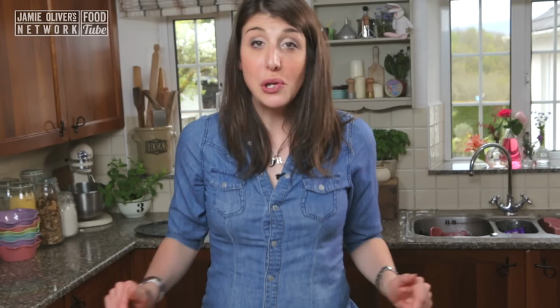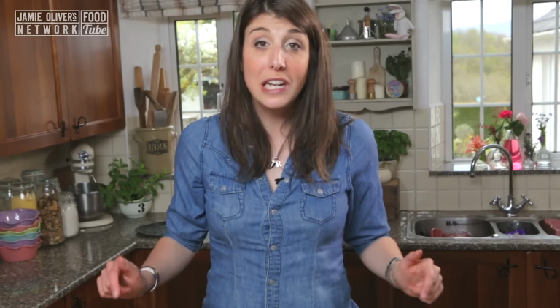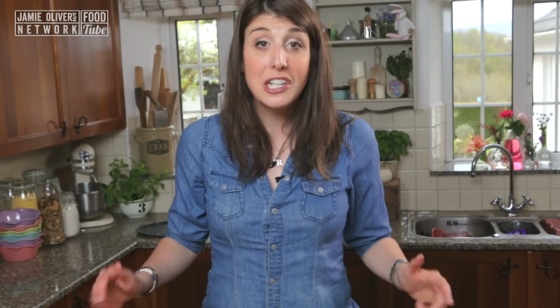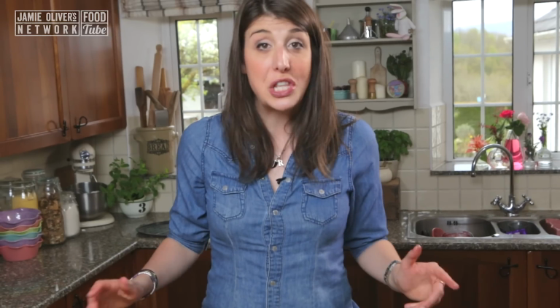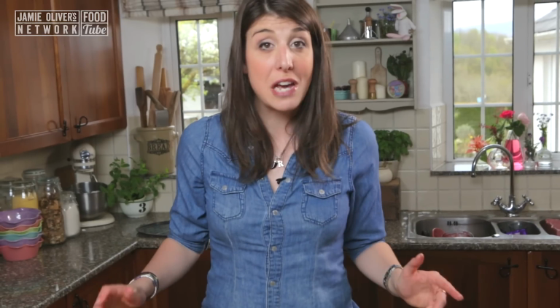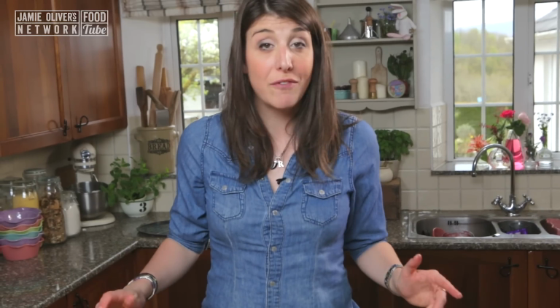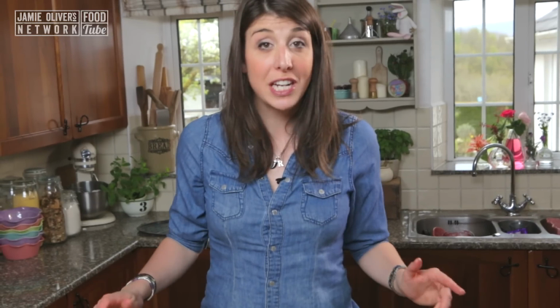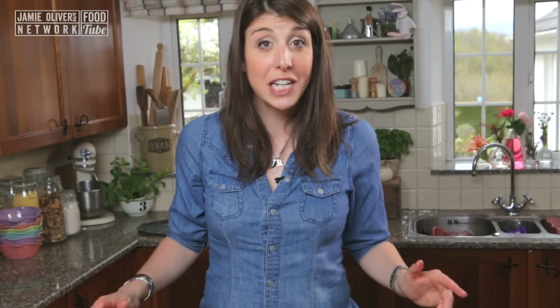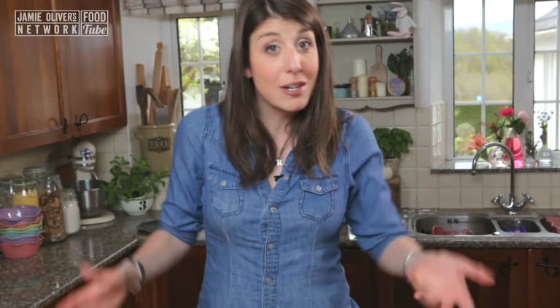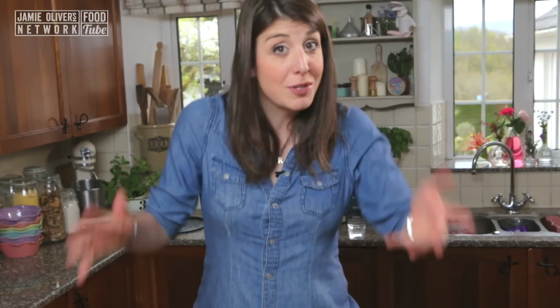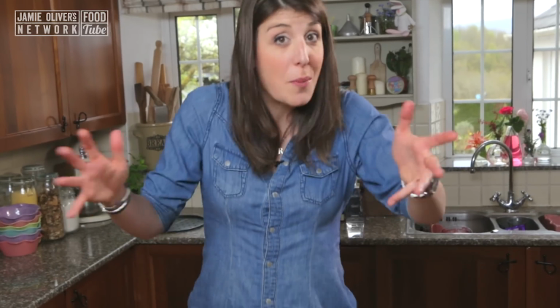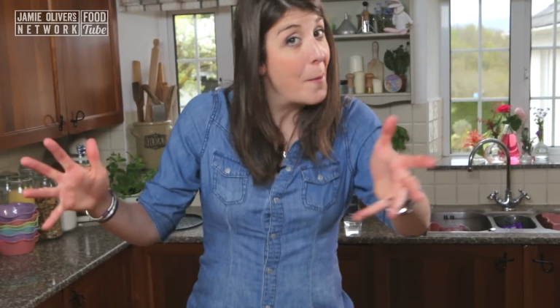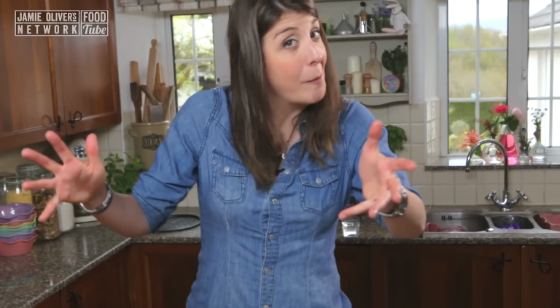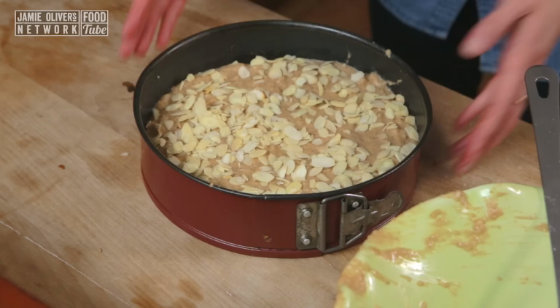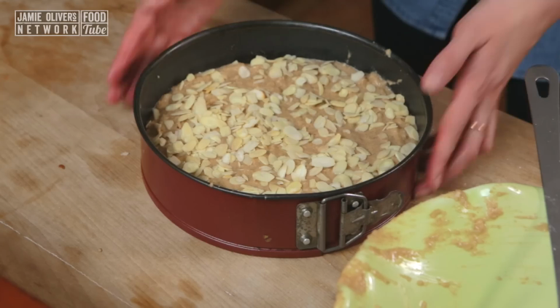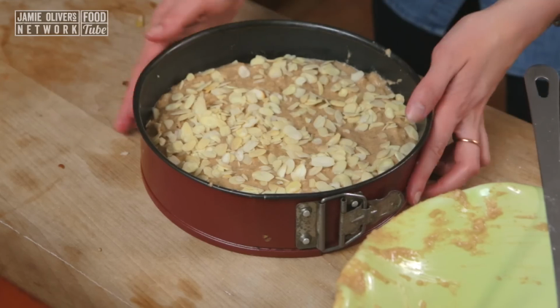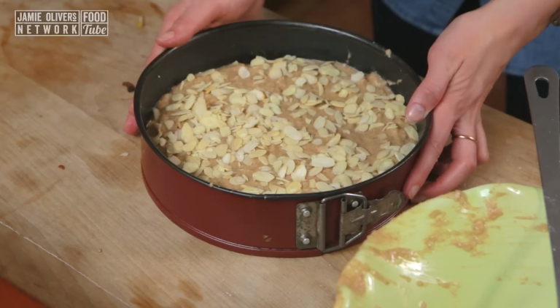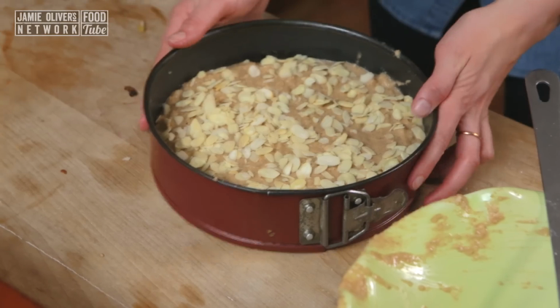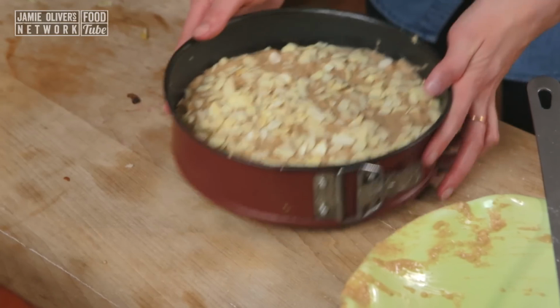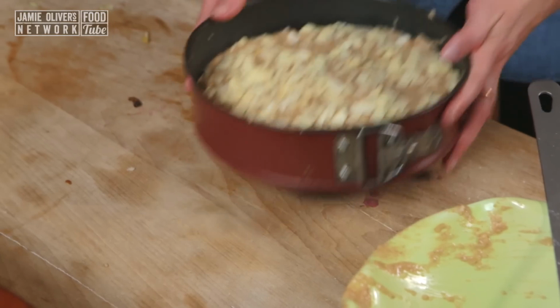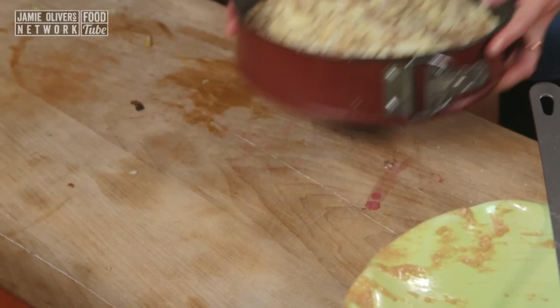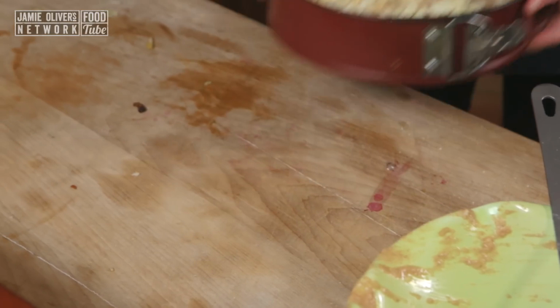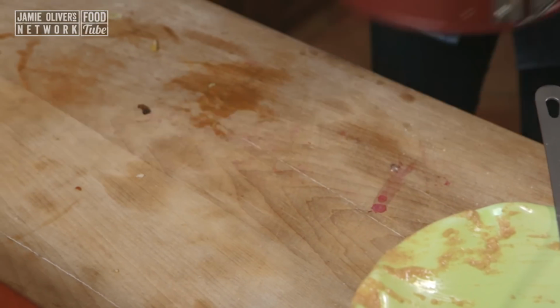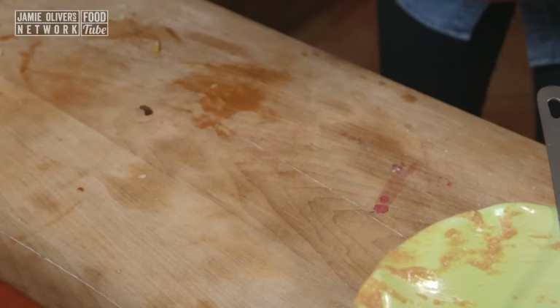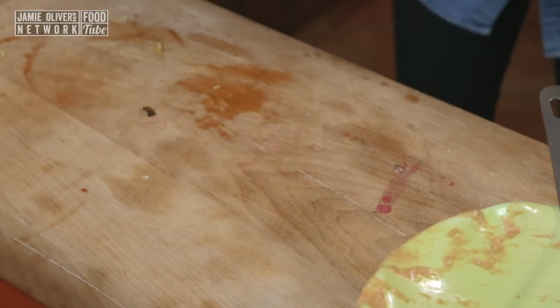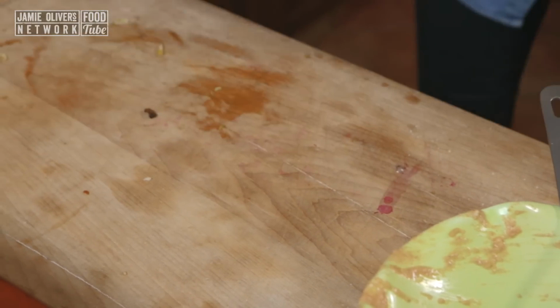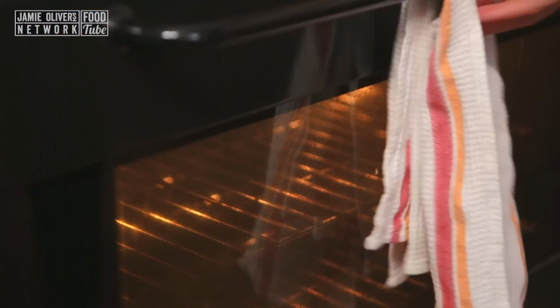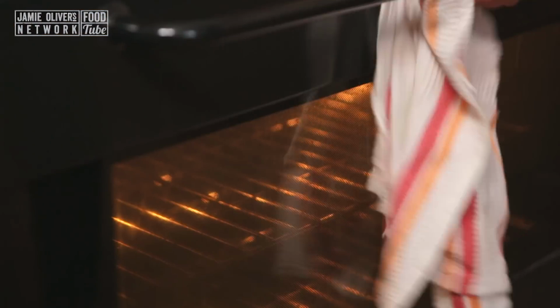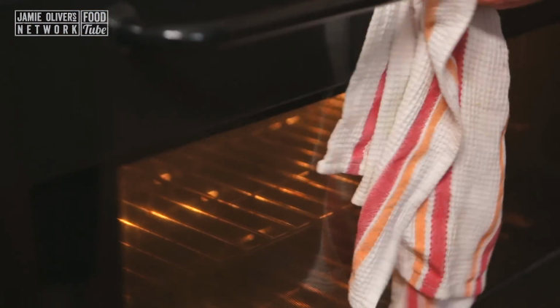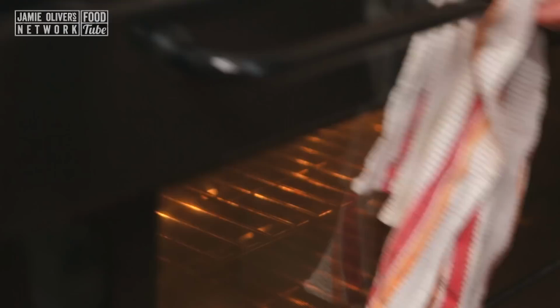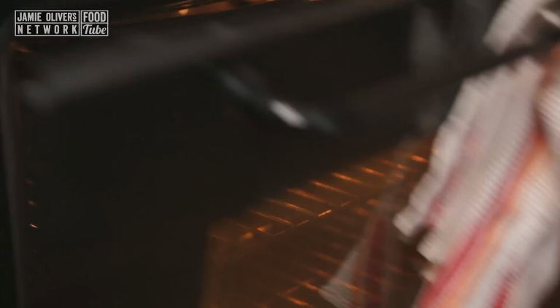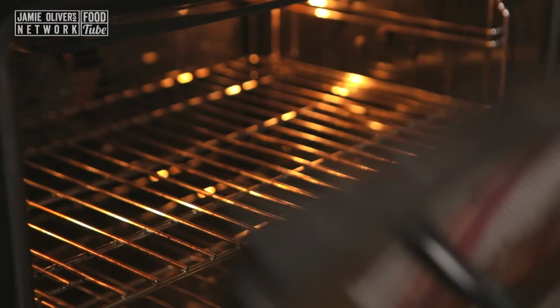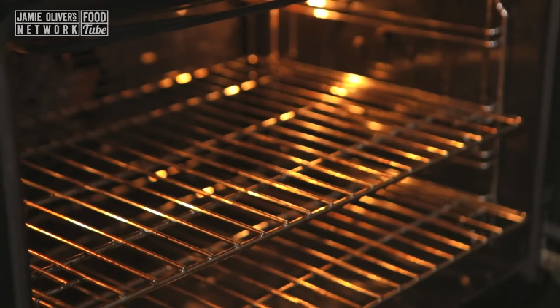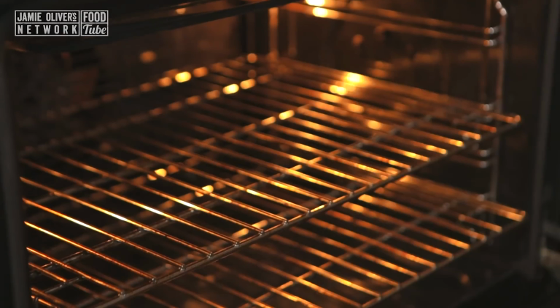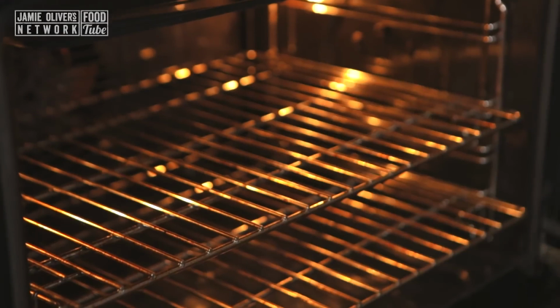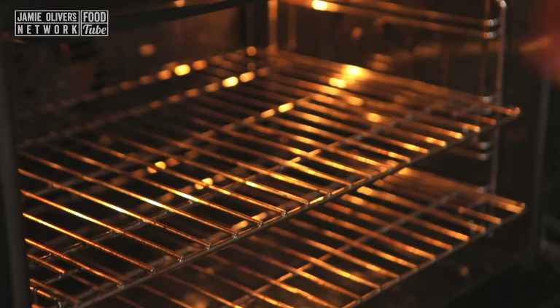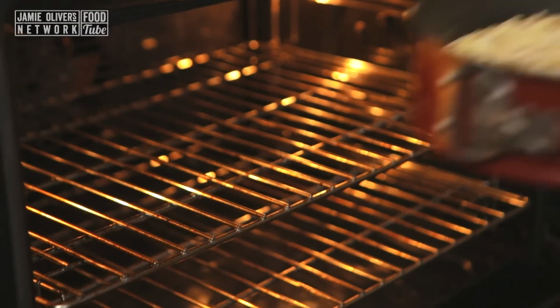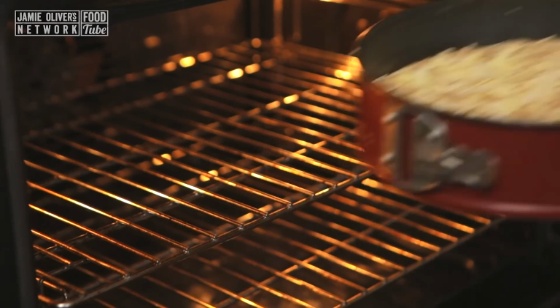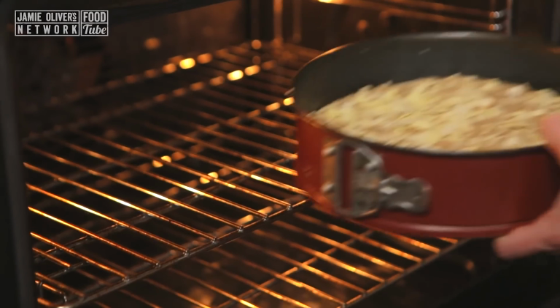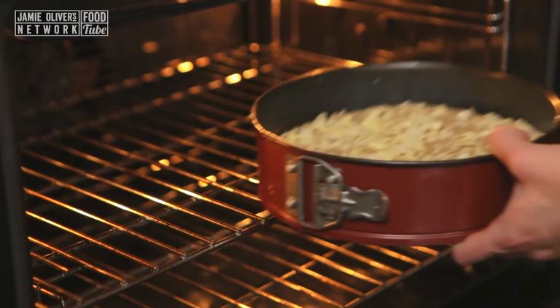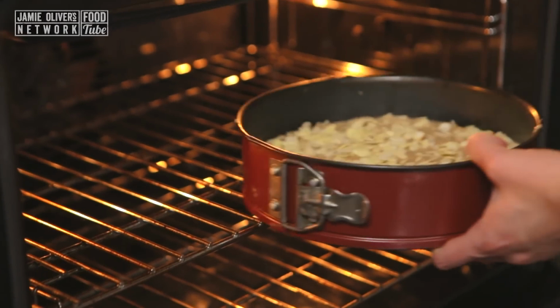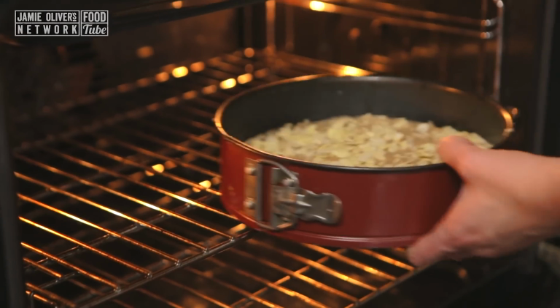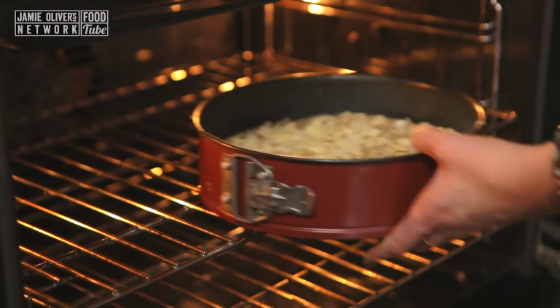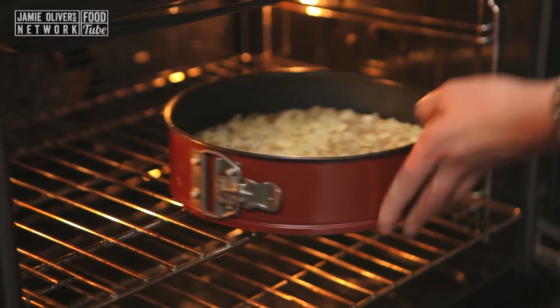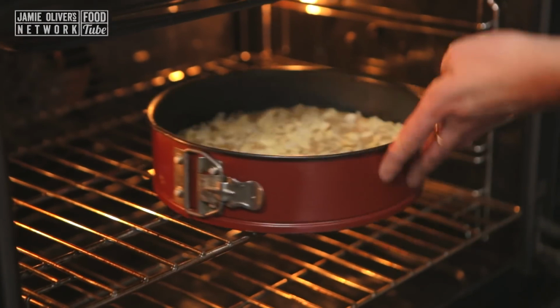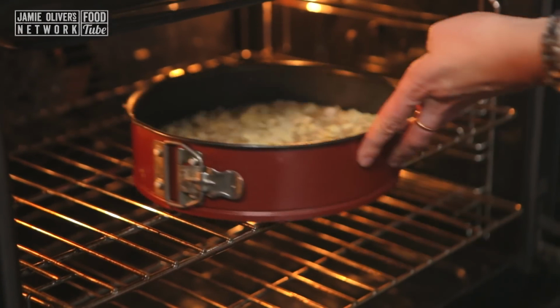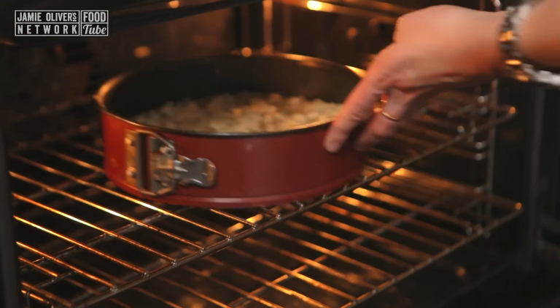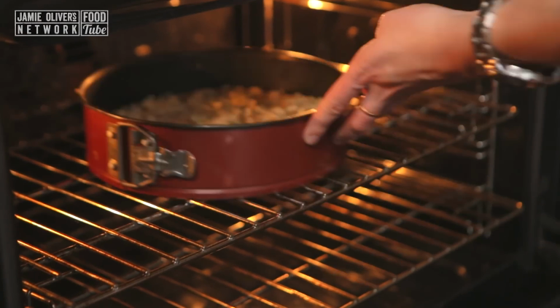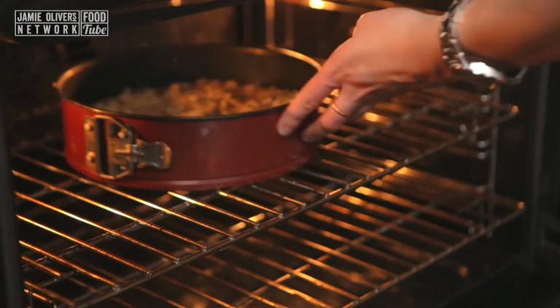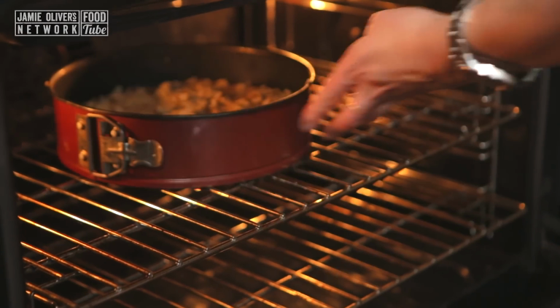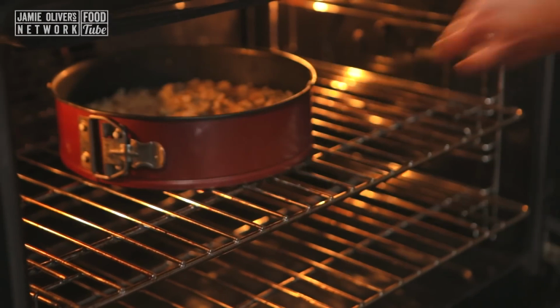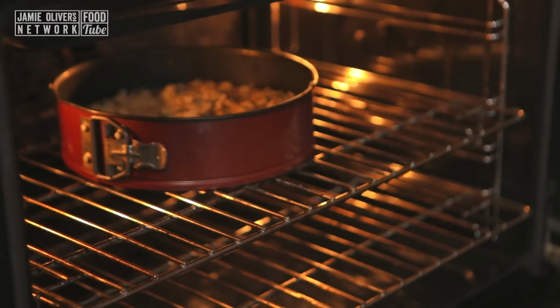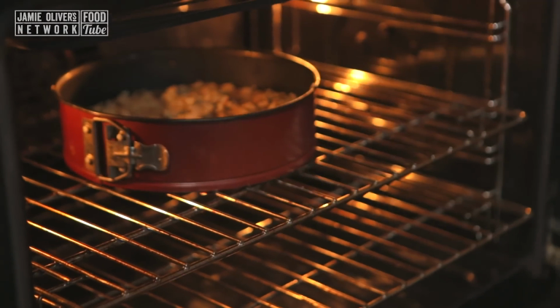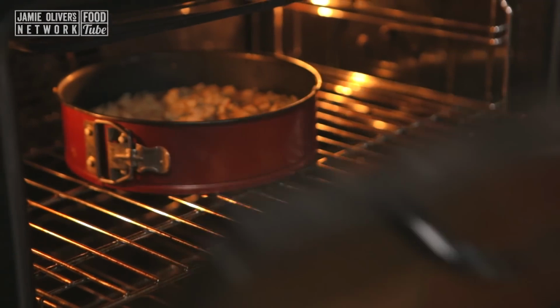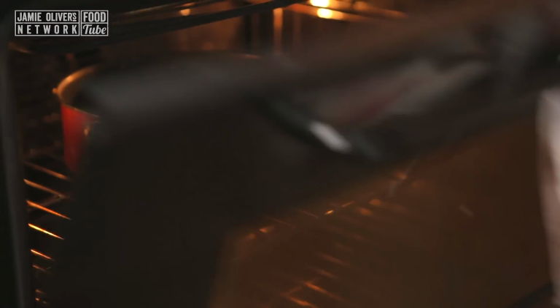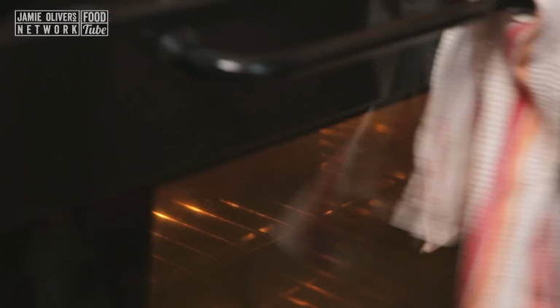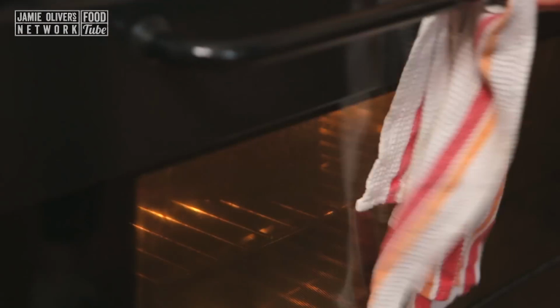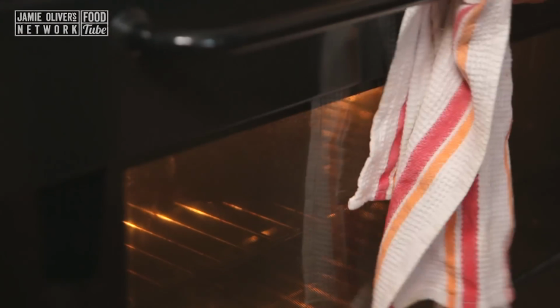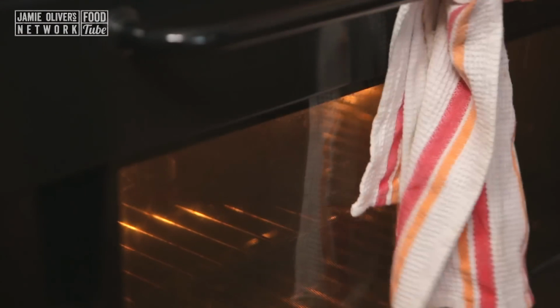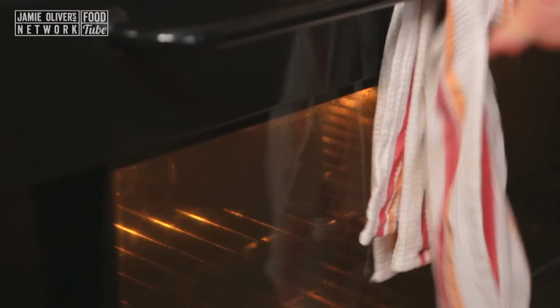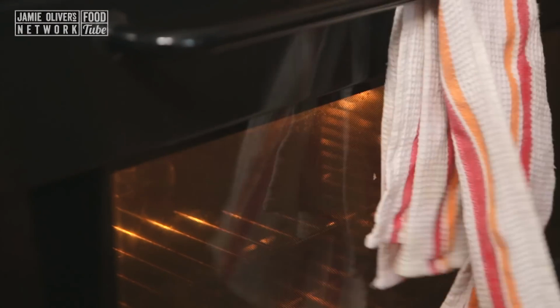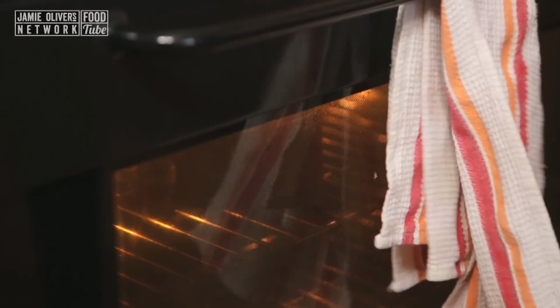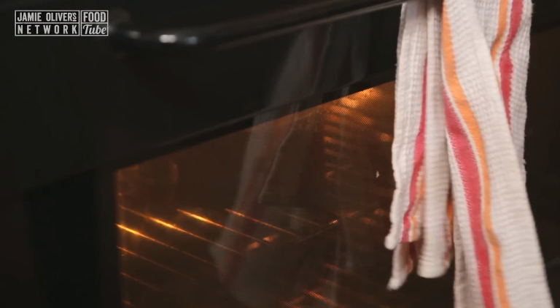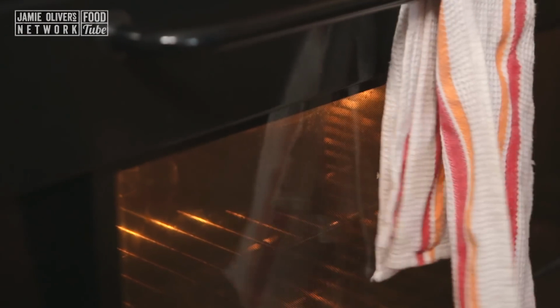Into the oven it goes. We're going to bake it at 160 degrees — so it's a cool oven — for about an hour.